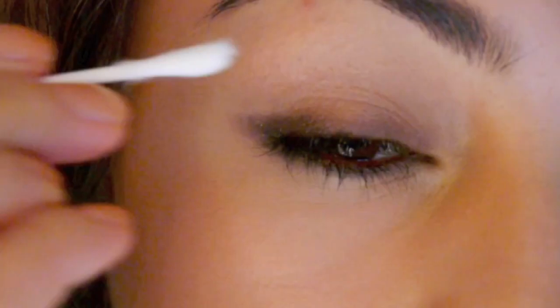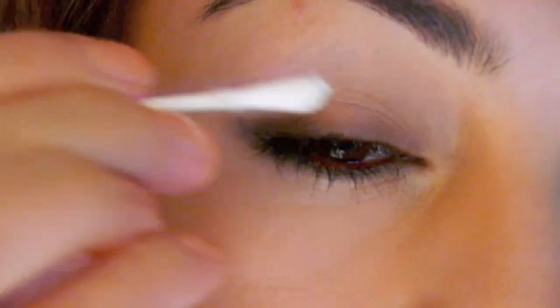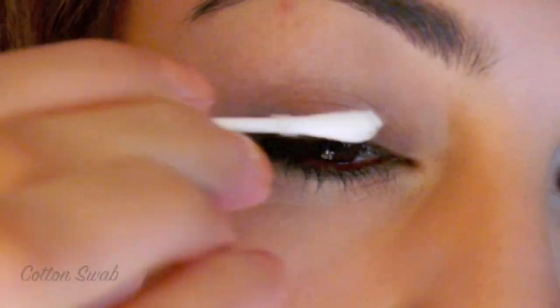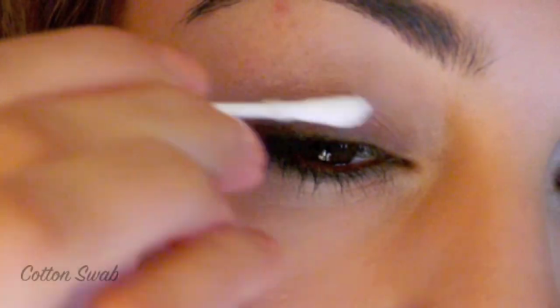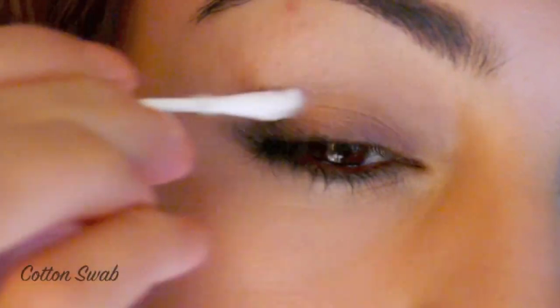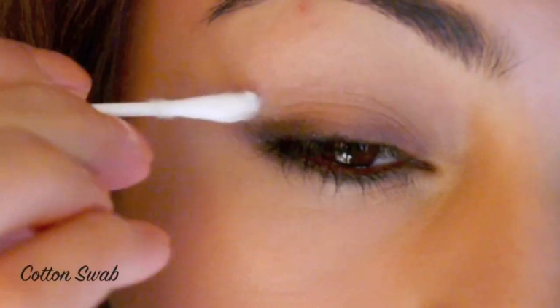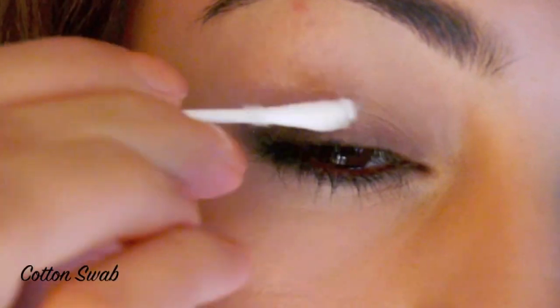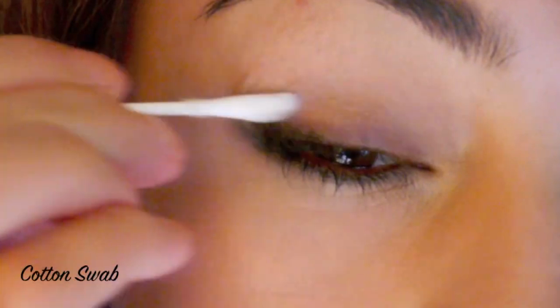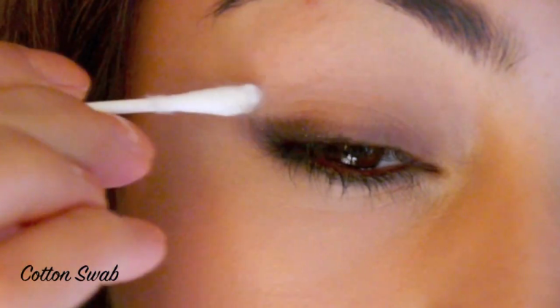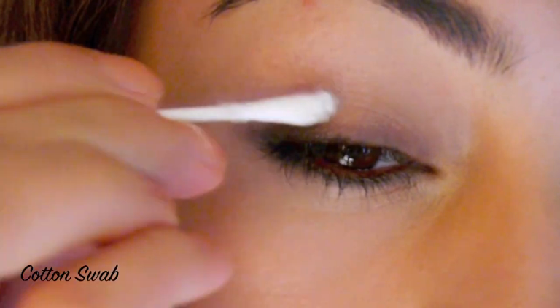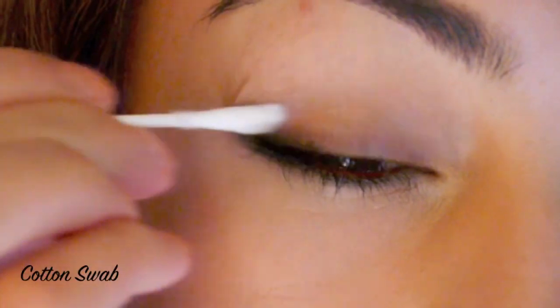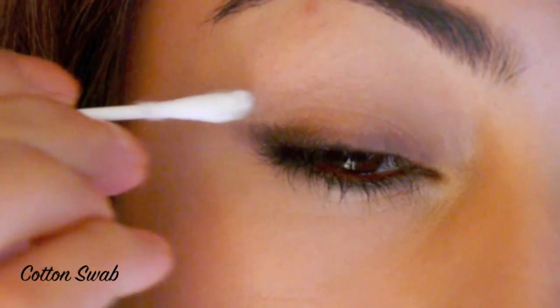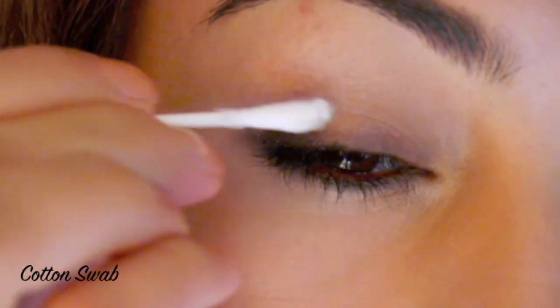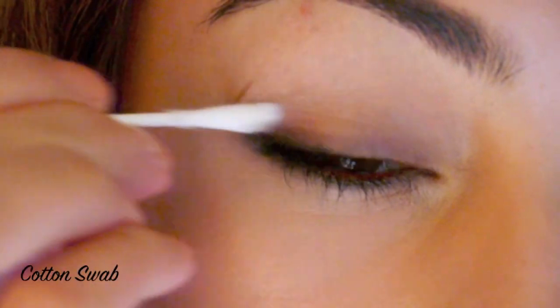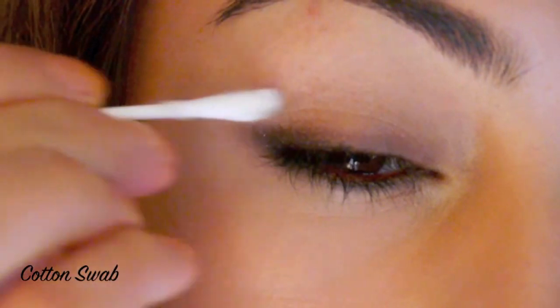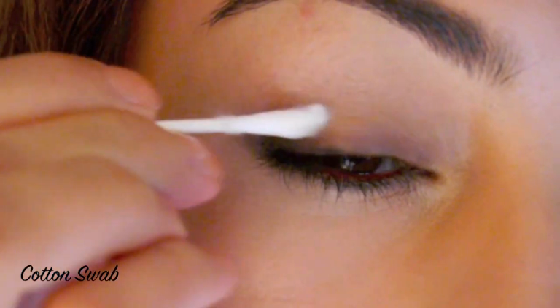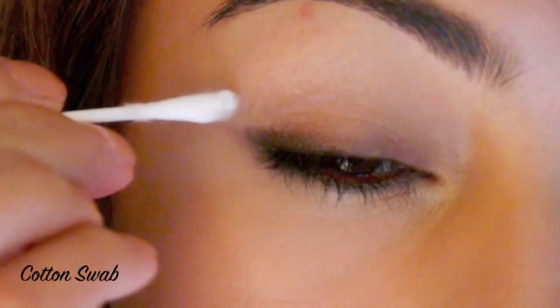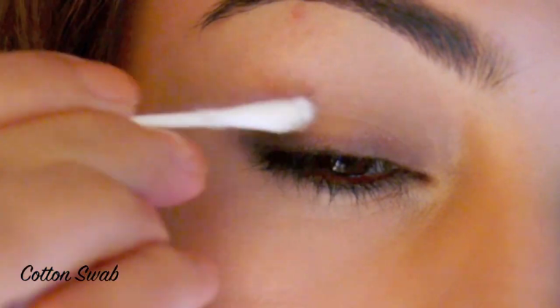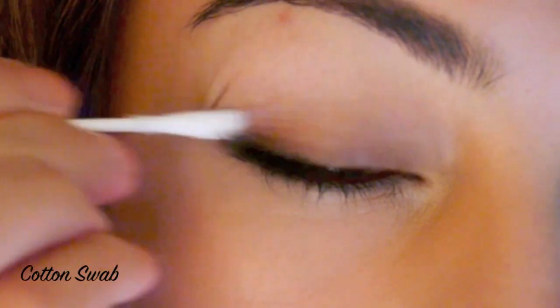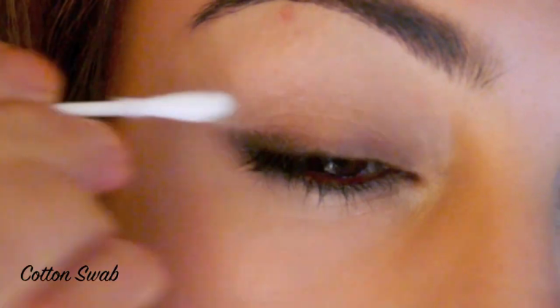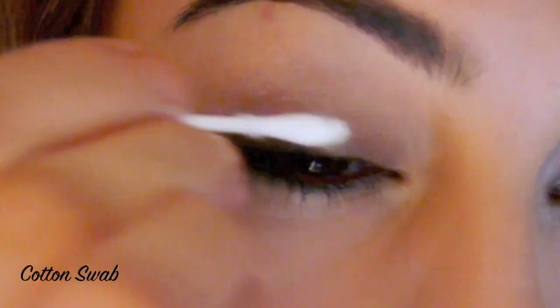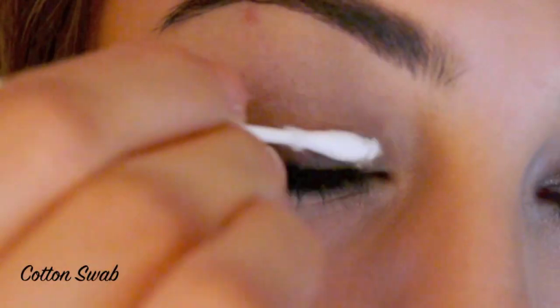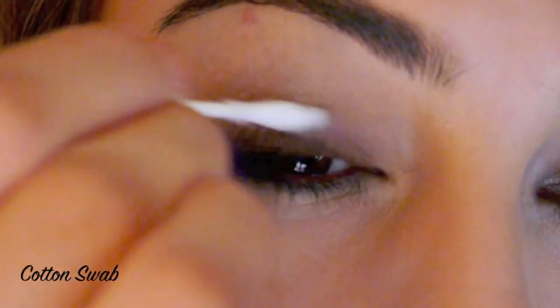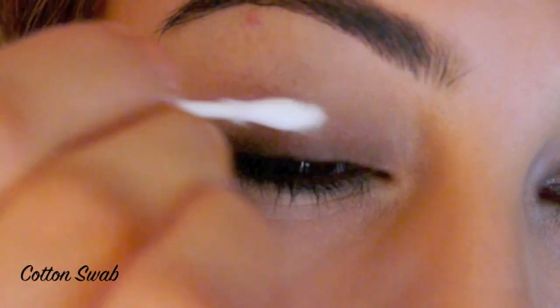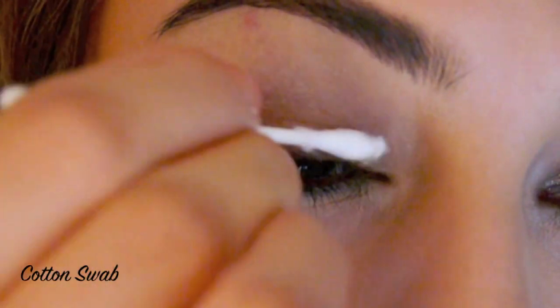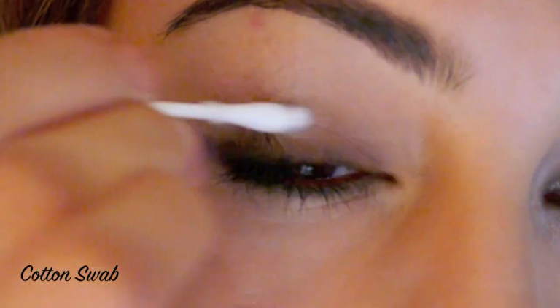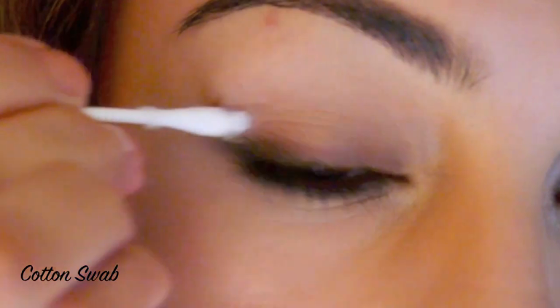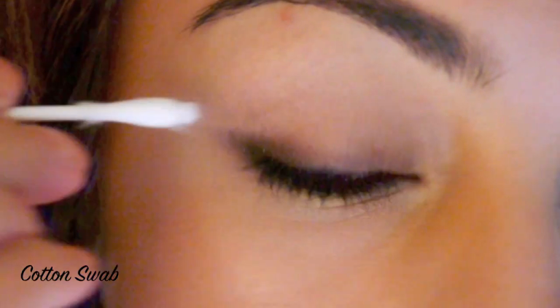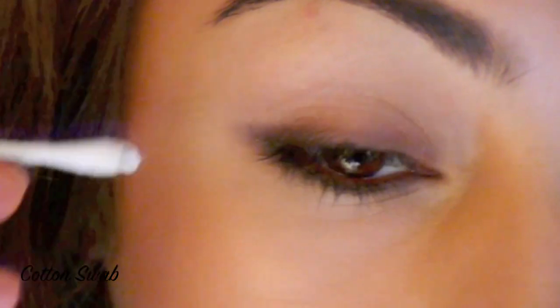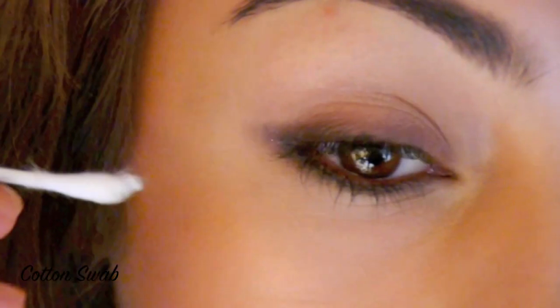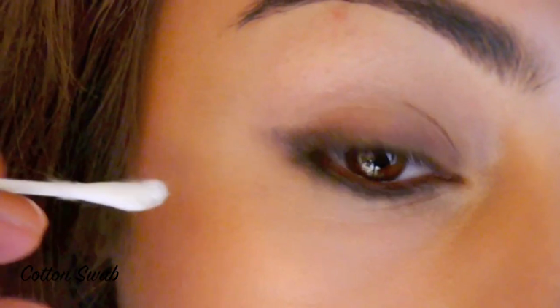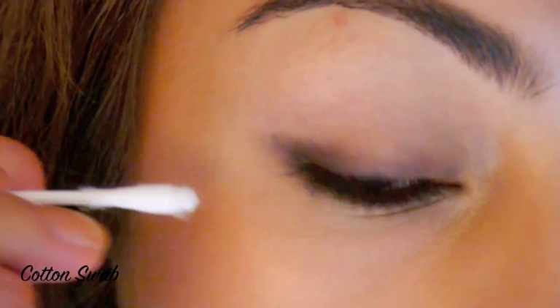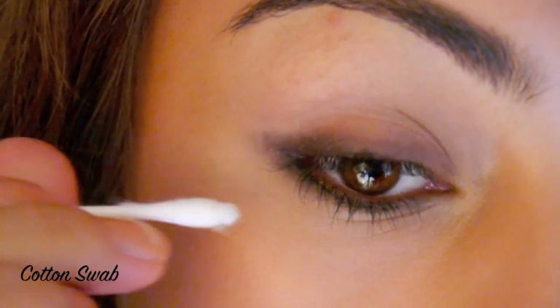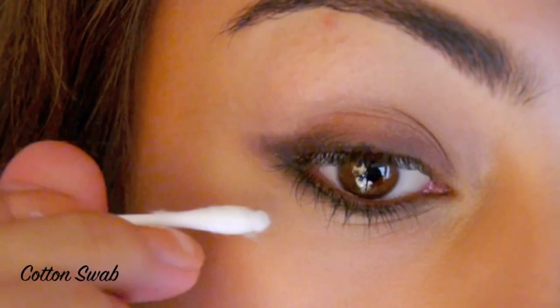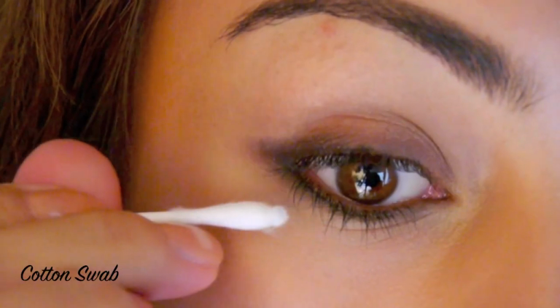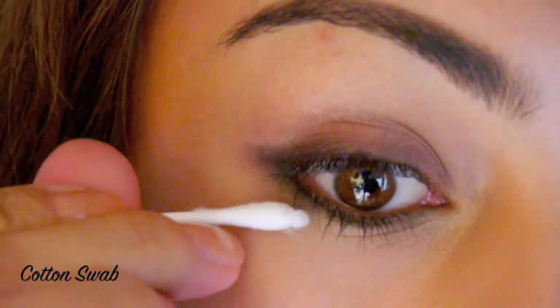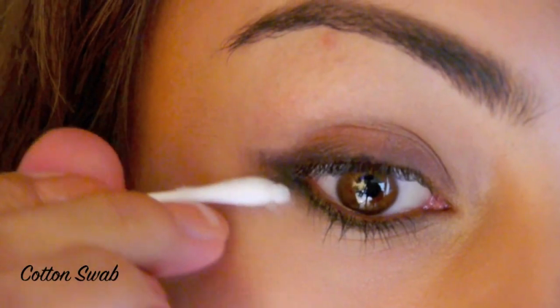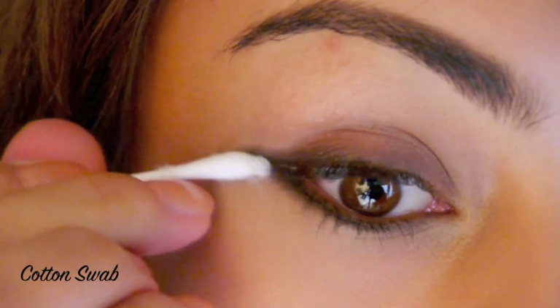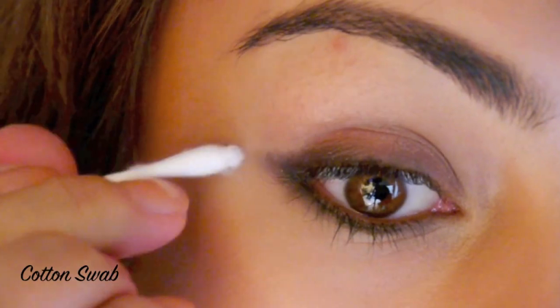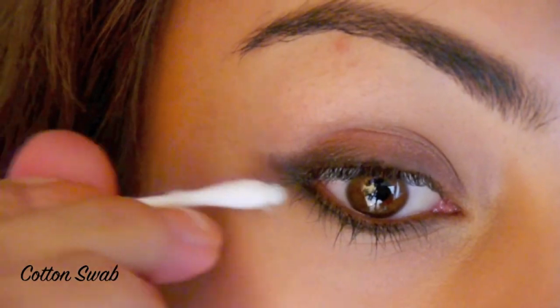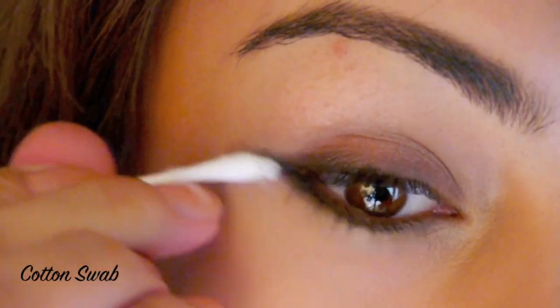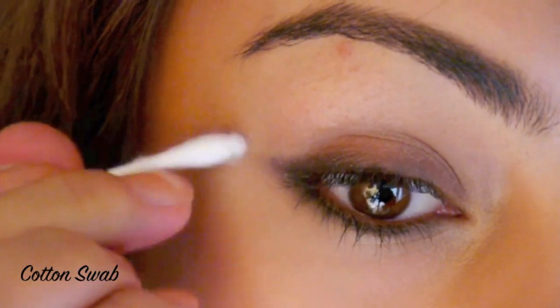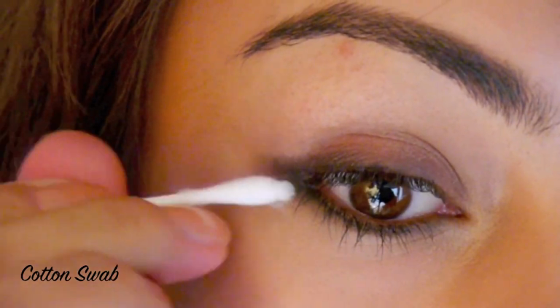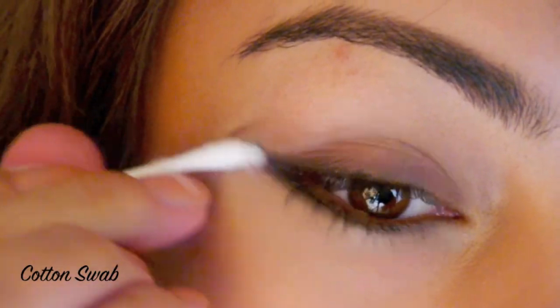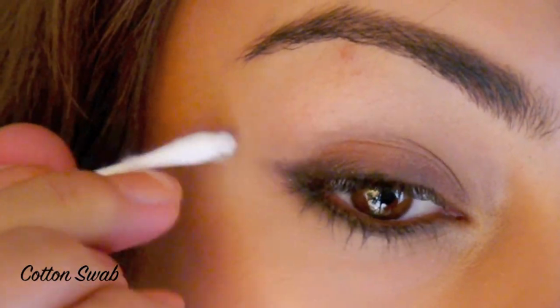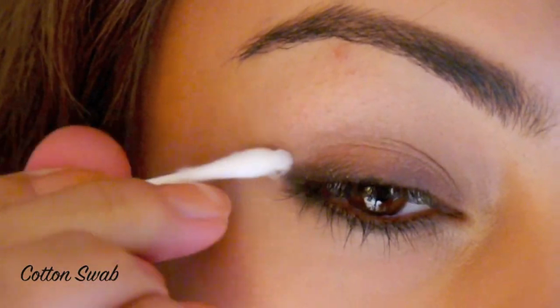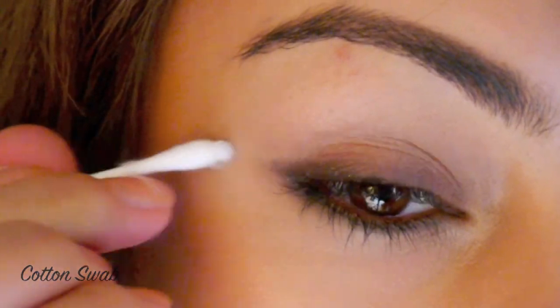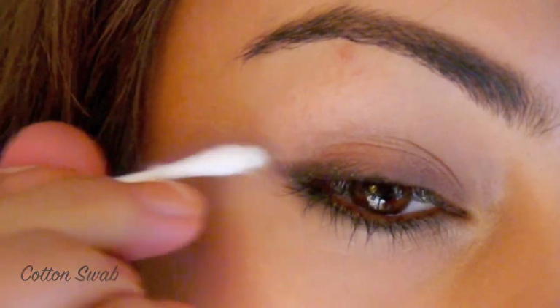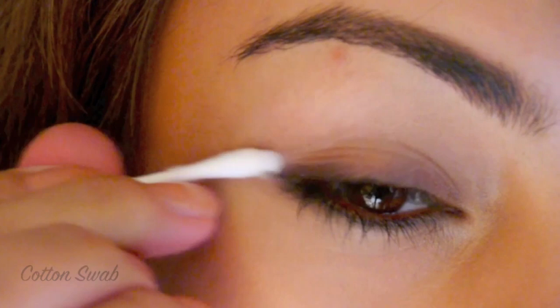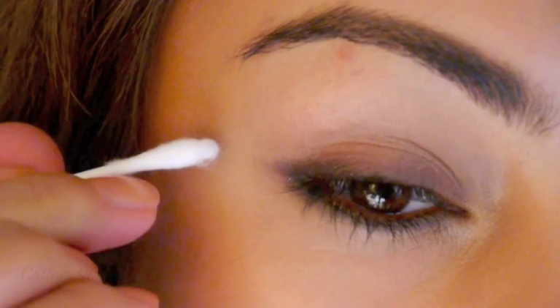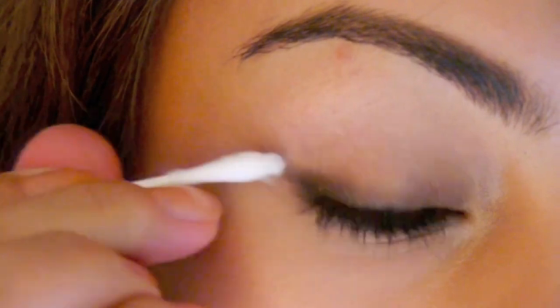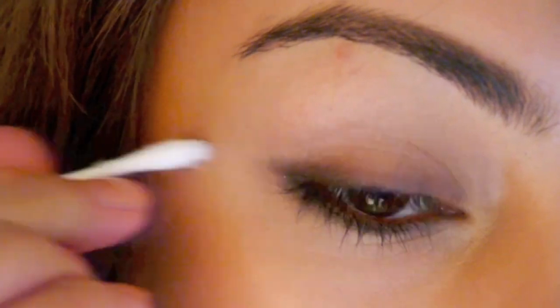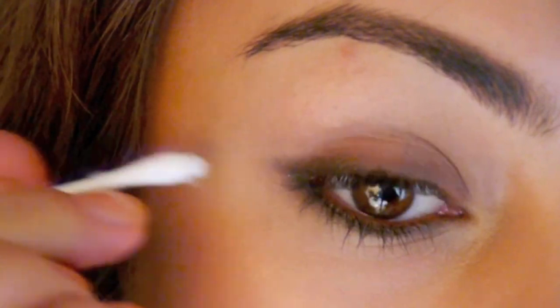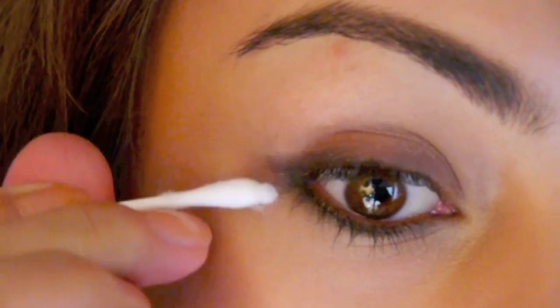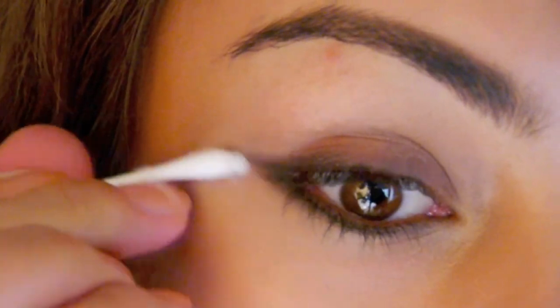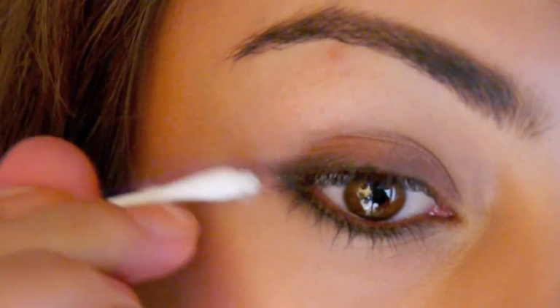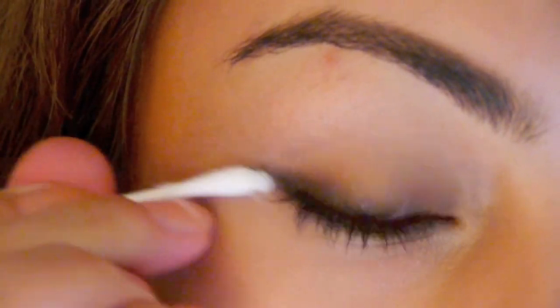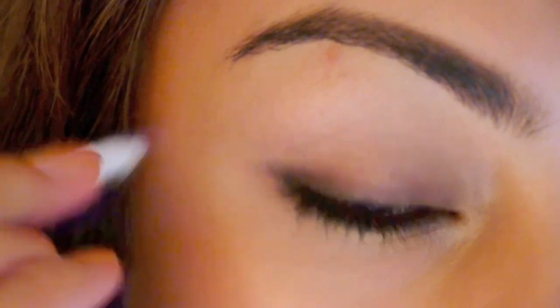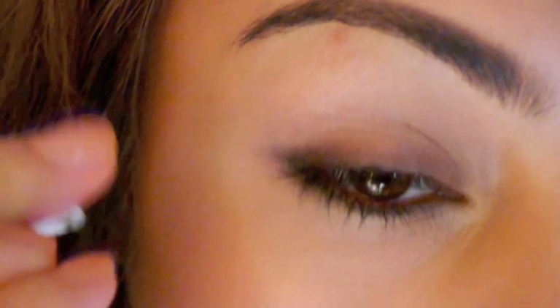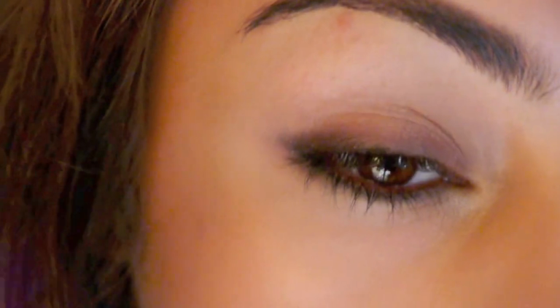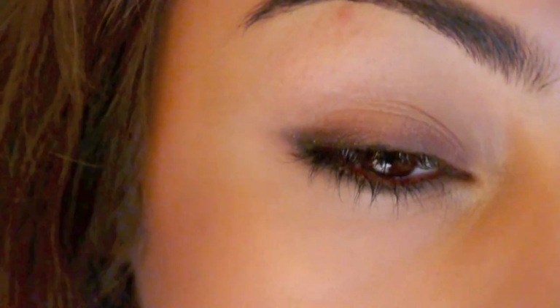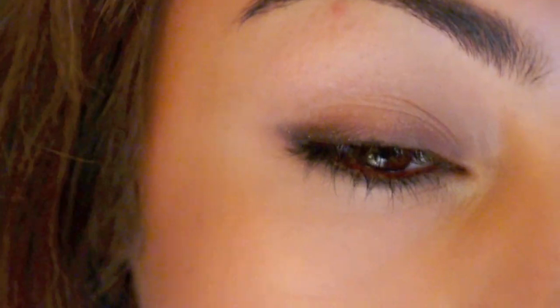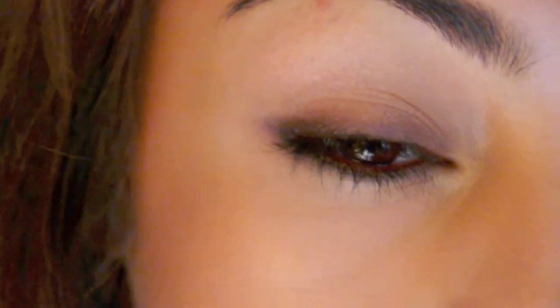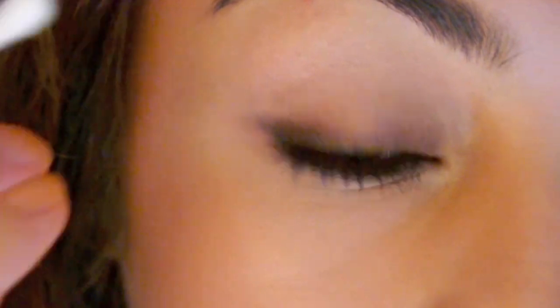Now, if you feel the need to, you can use a cotton swab to gently clean up the eye to remove any excess liner that blended out of place.